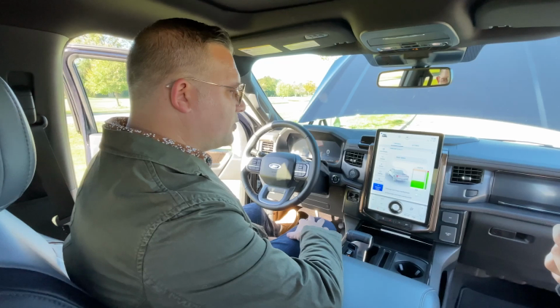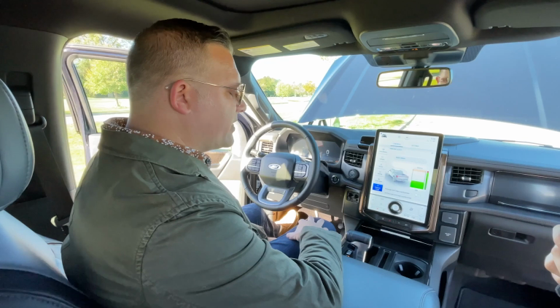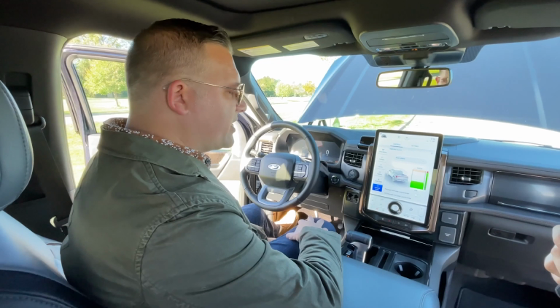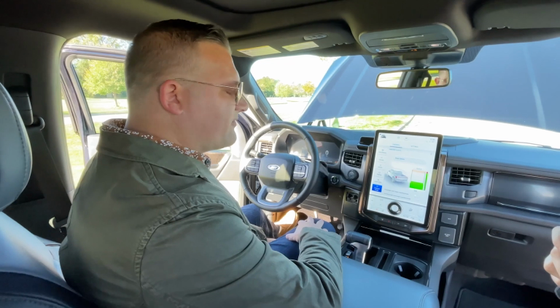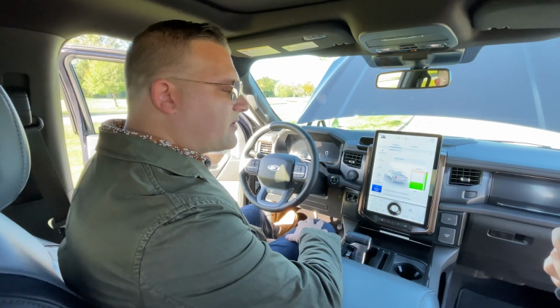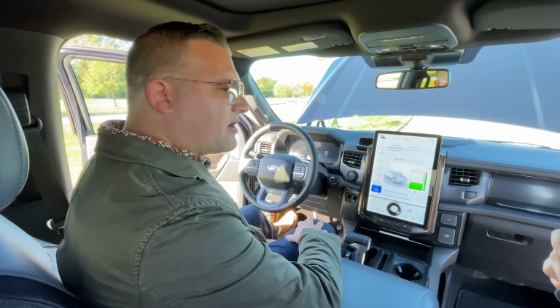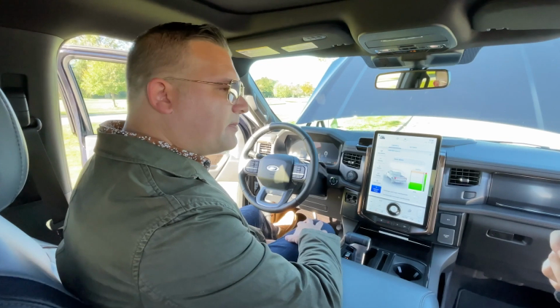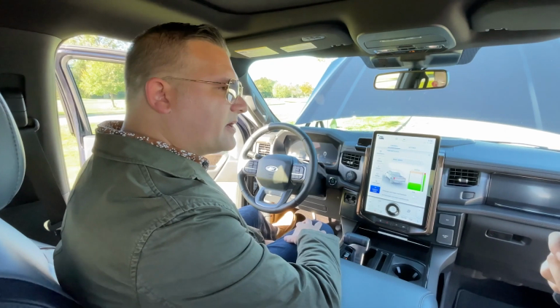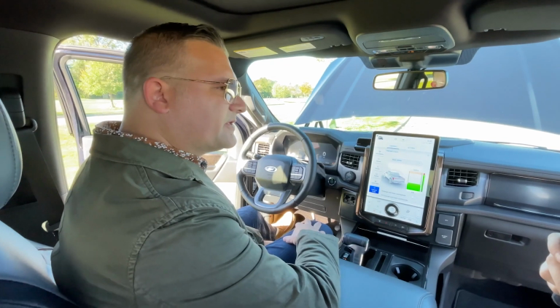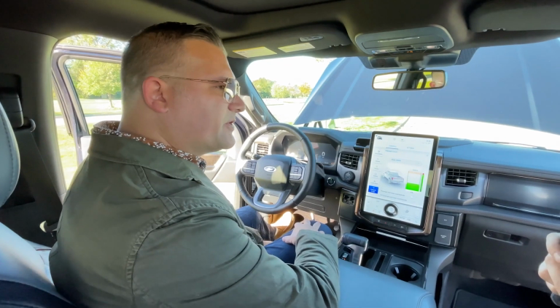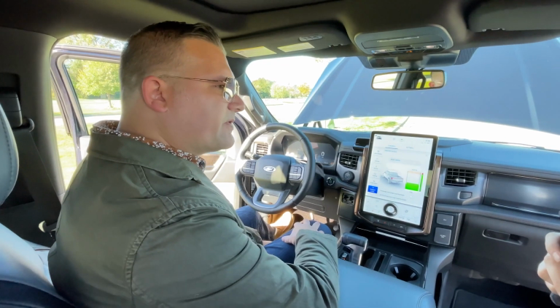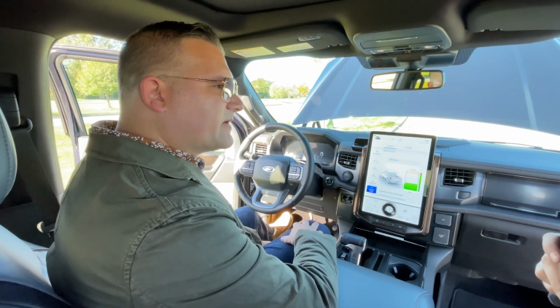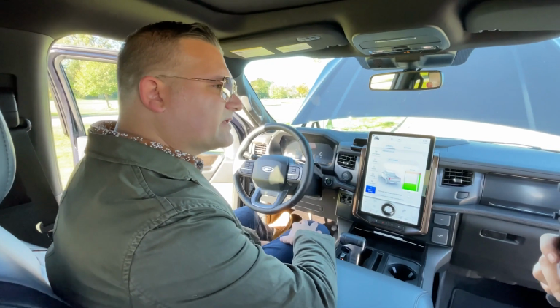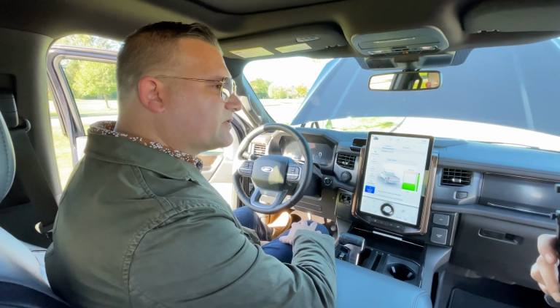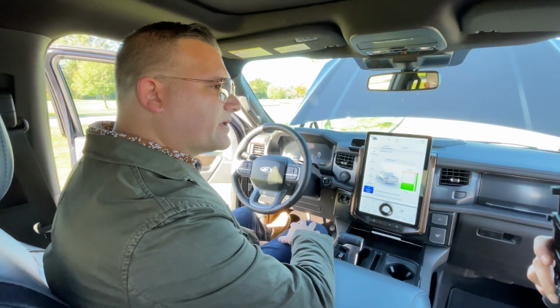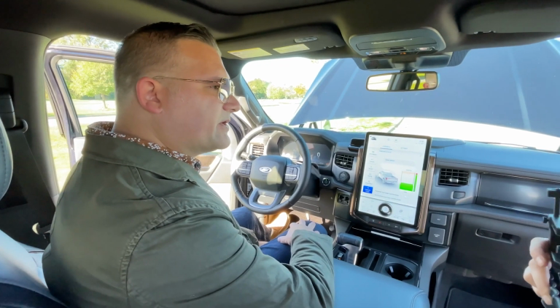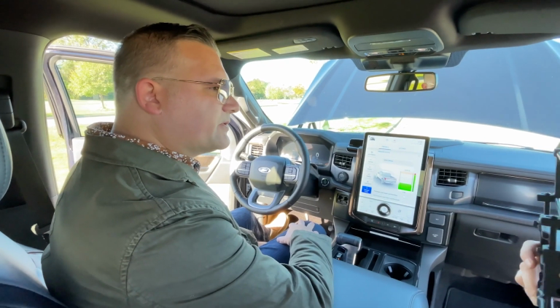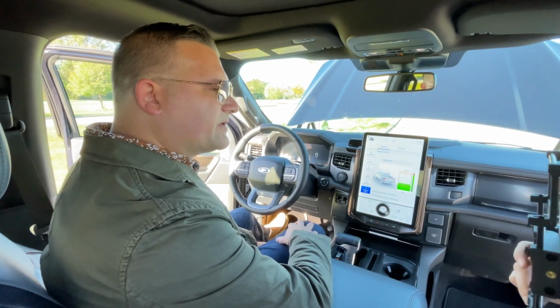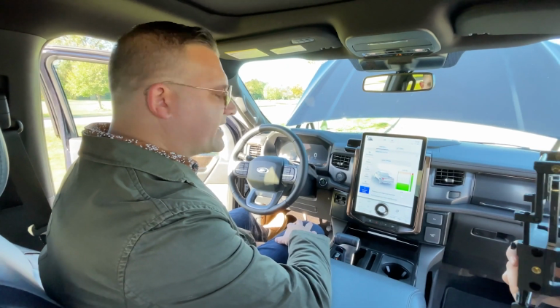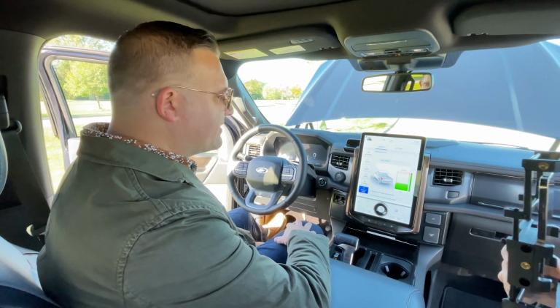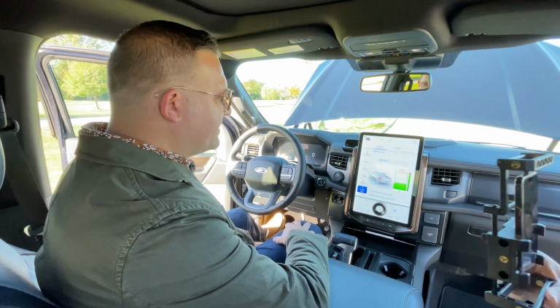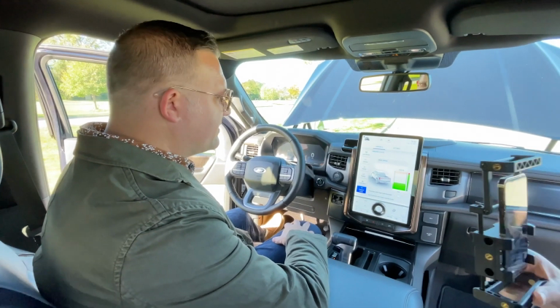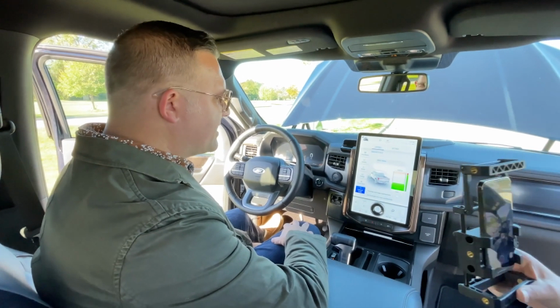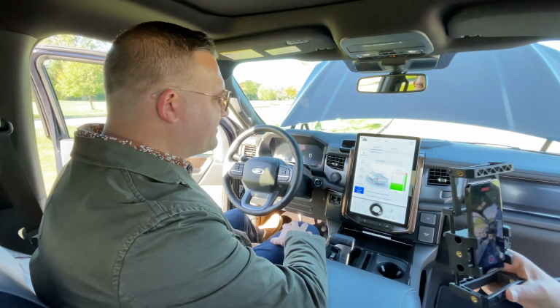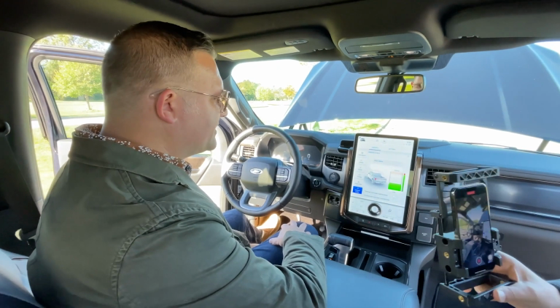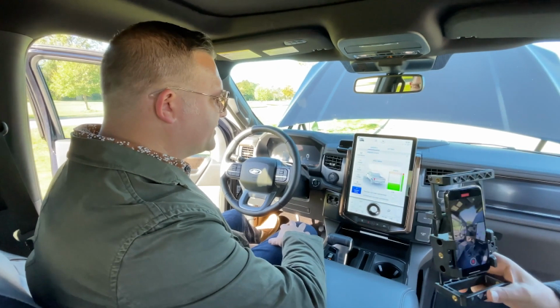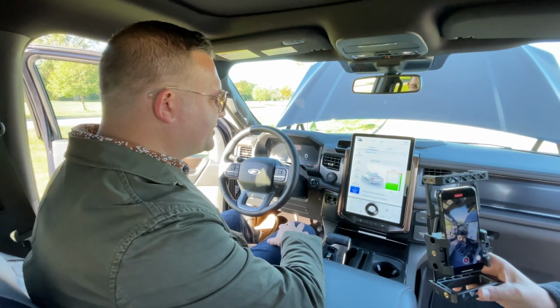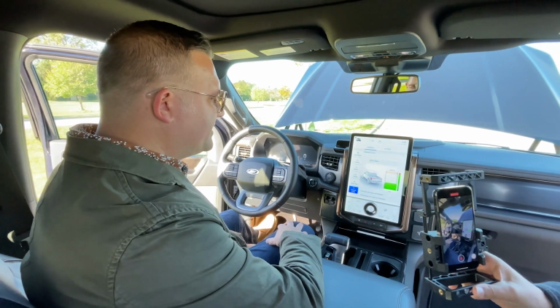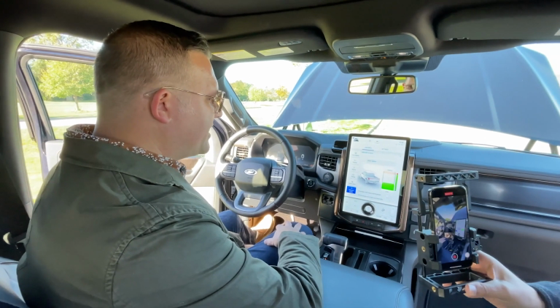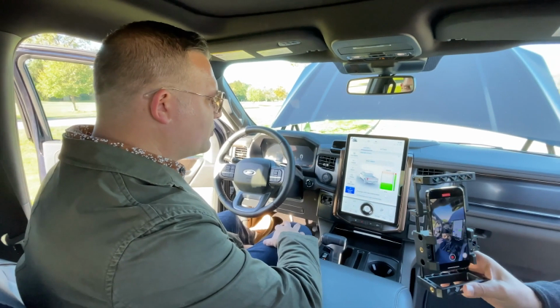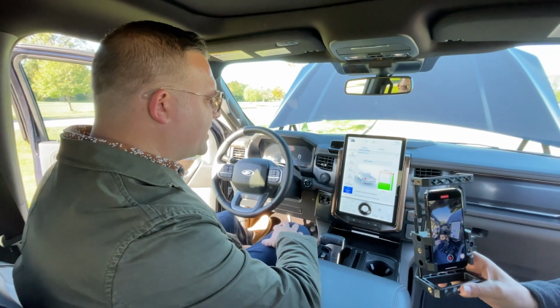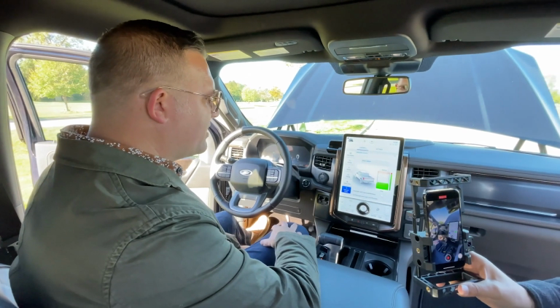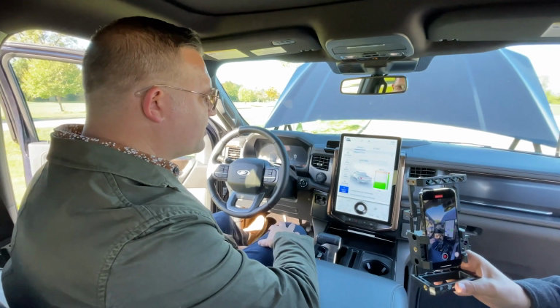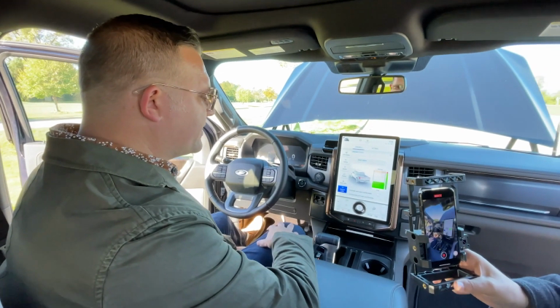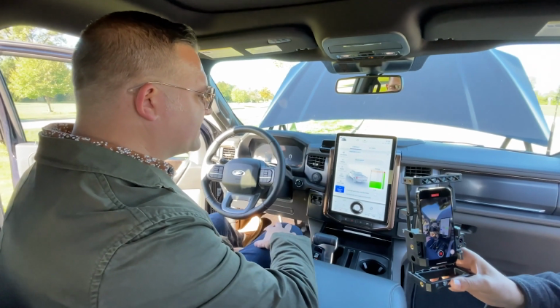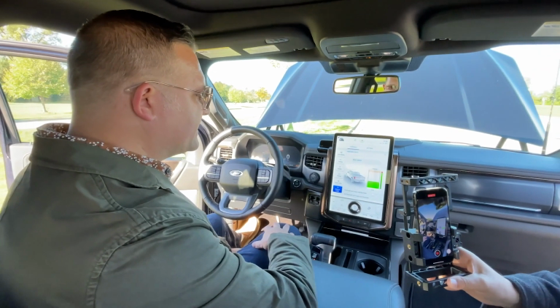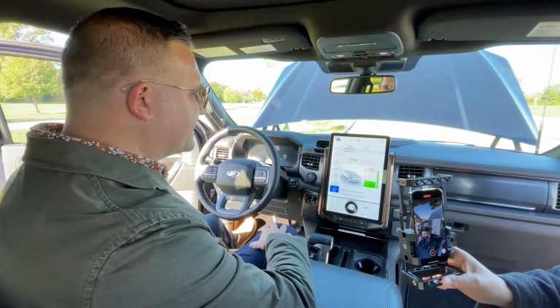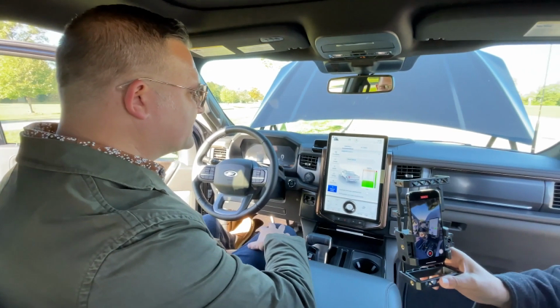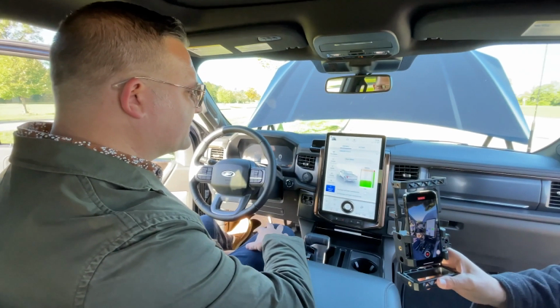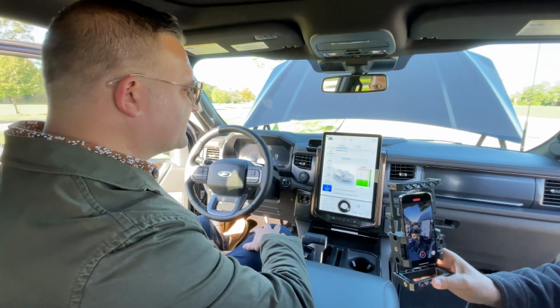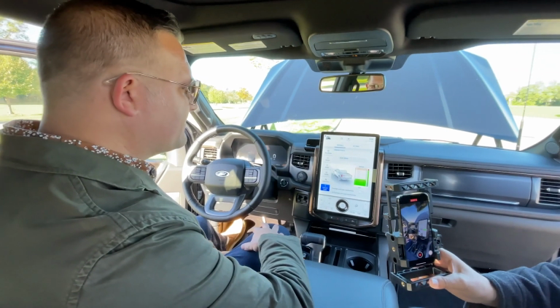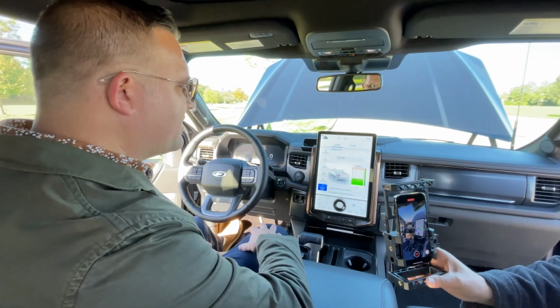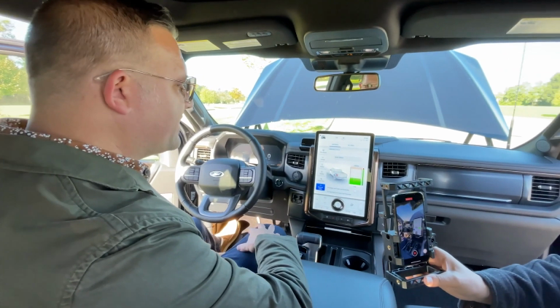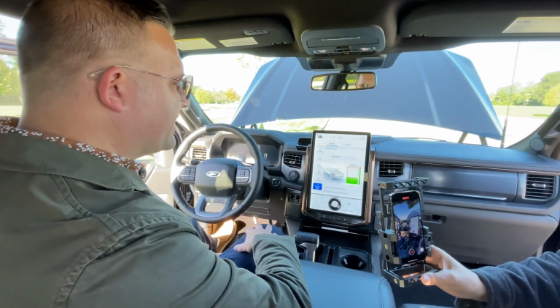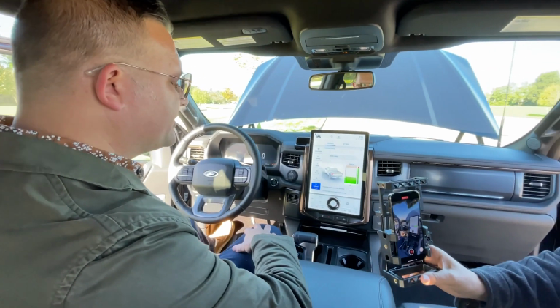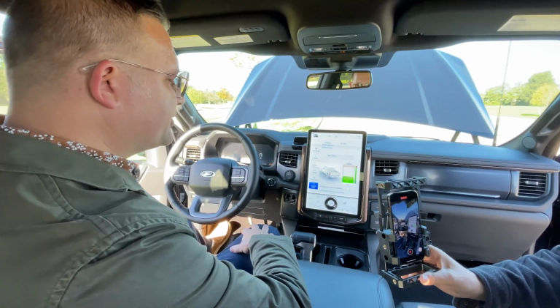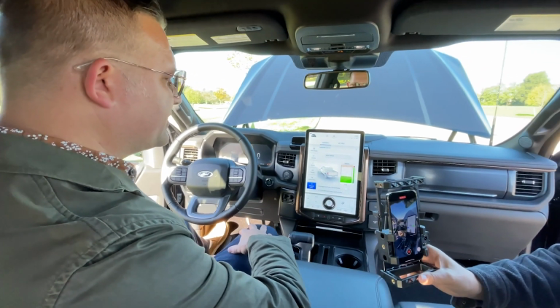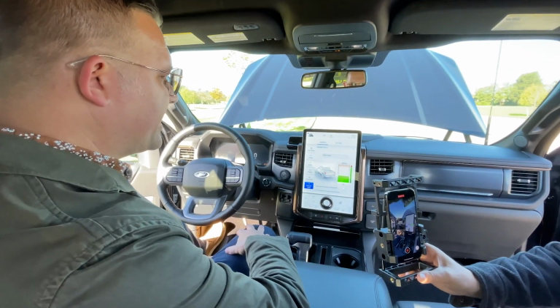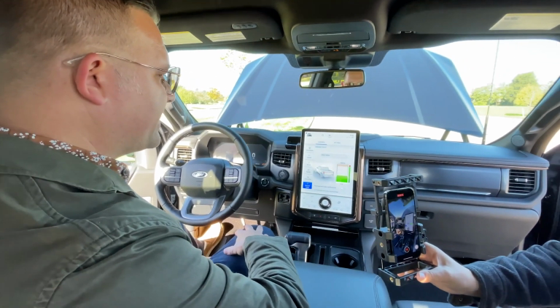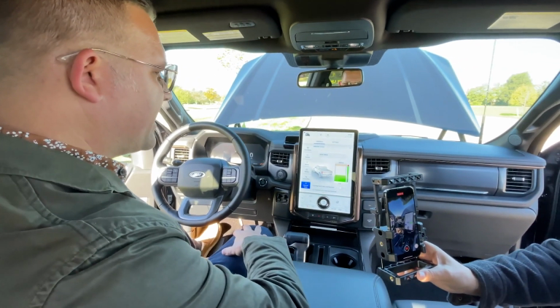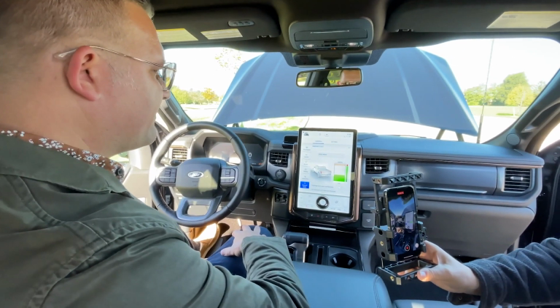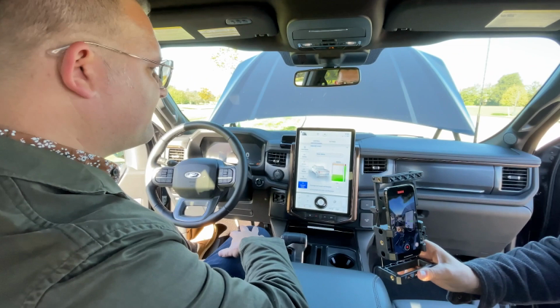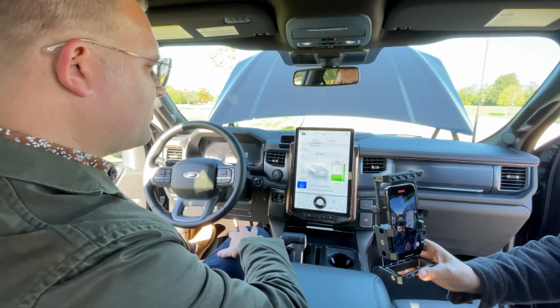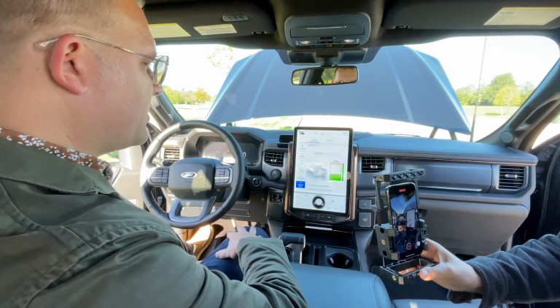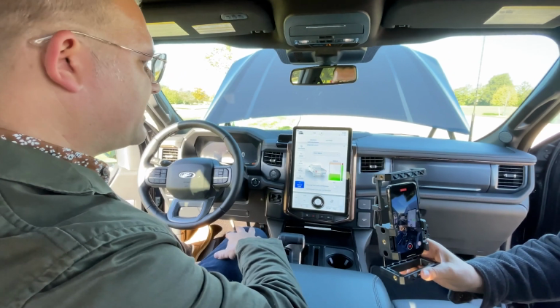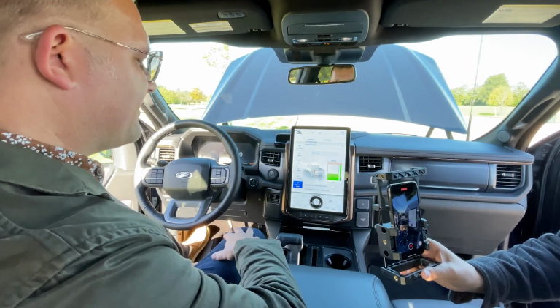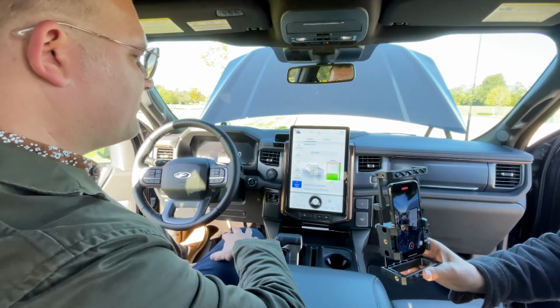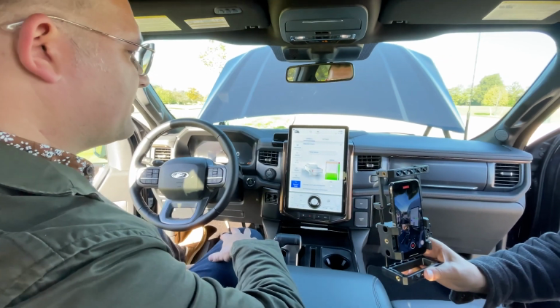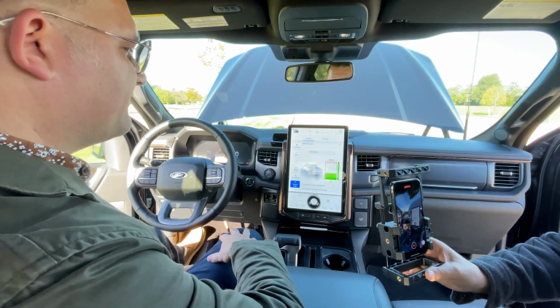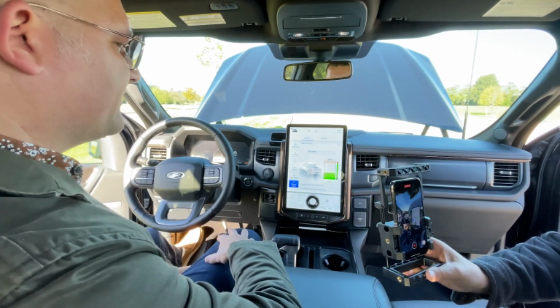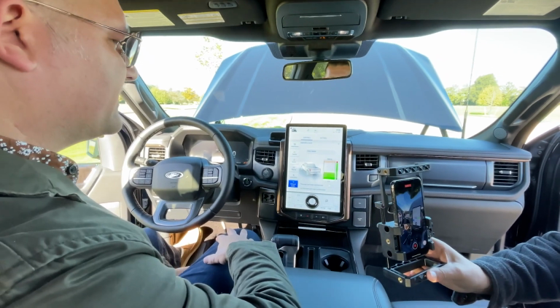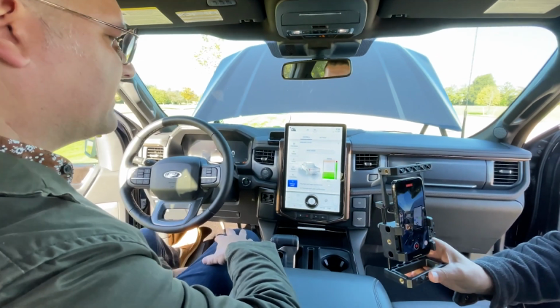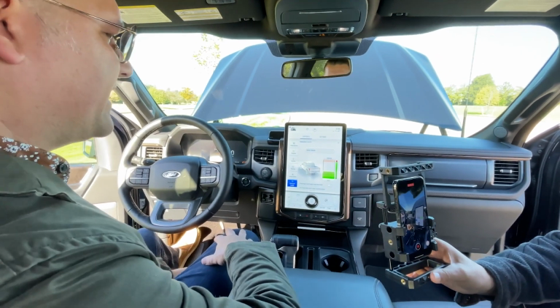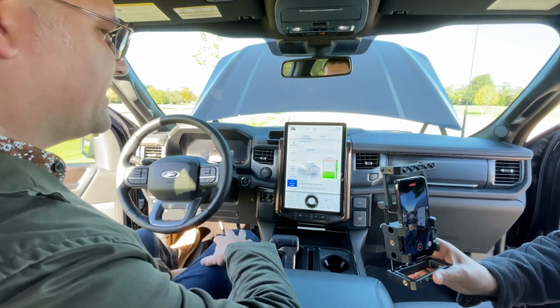We're here for Autoblog's 2022 Tech of the Year competition, and we are going to test the Smart Hitch in a Ford F-150 Lightning.